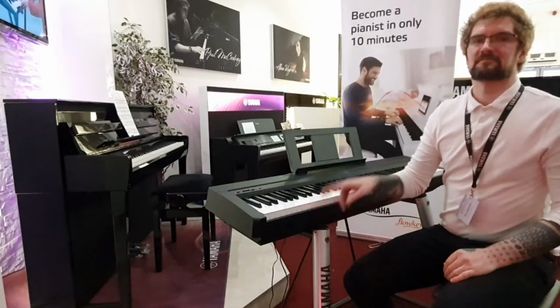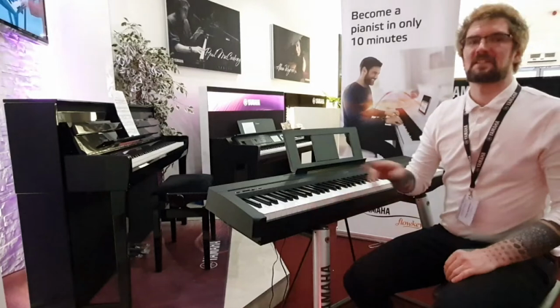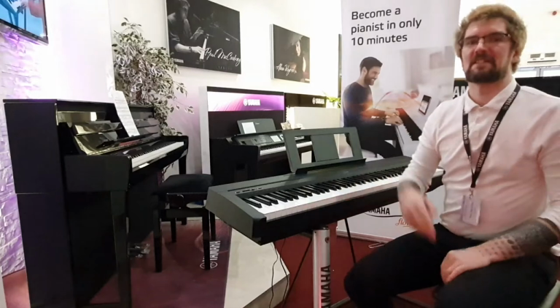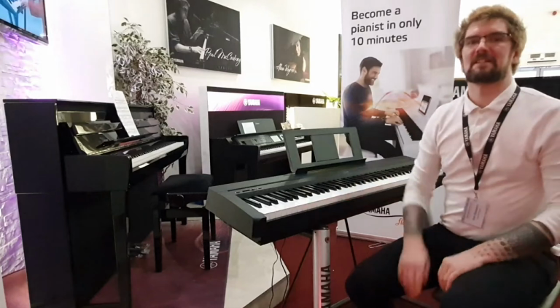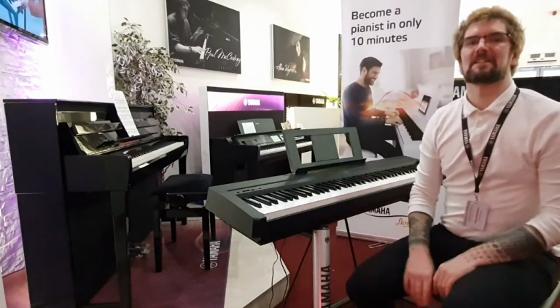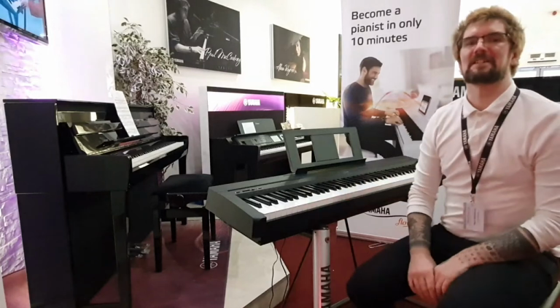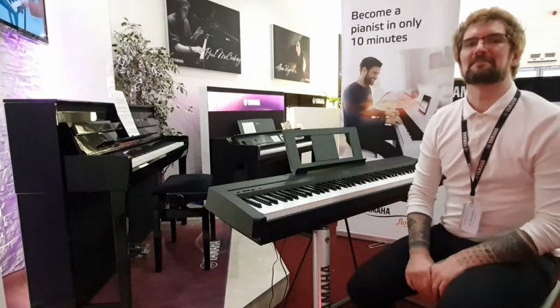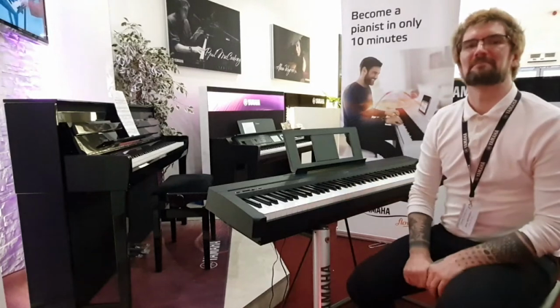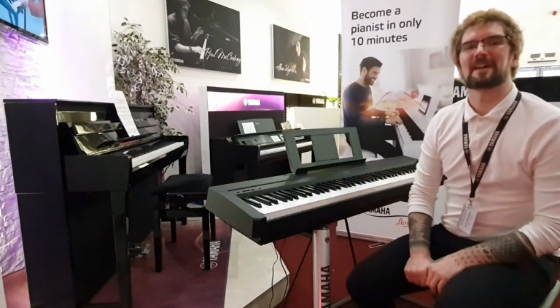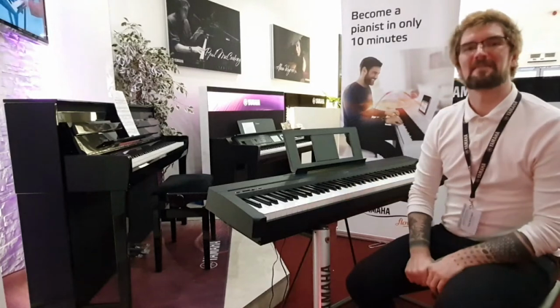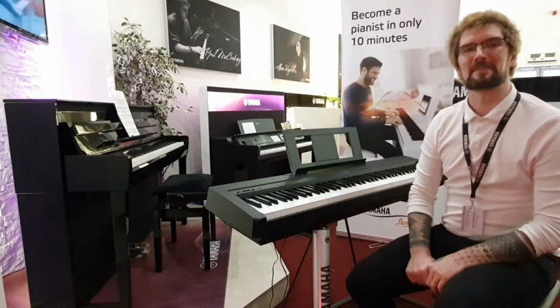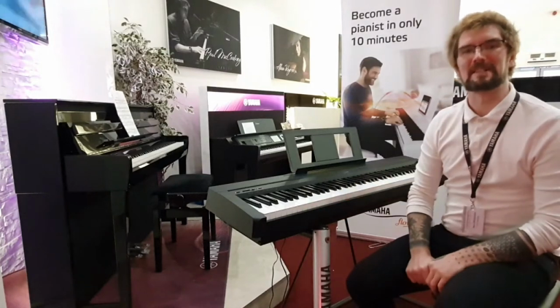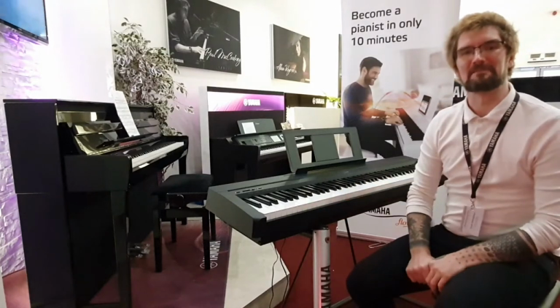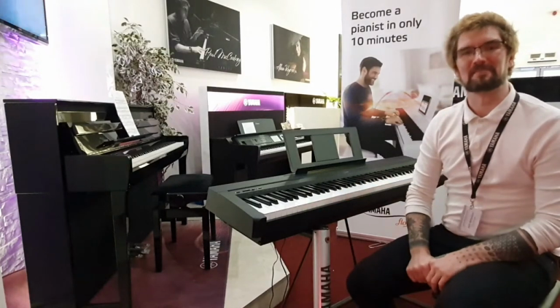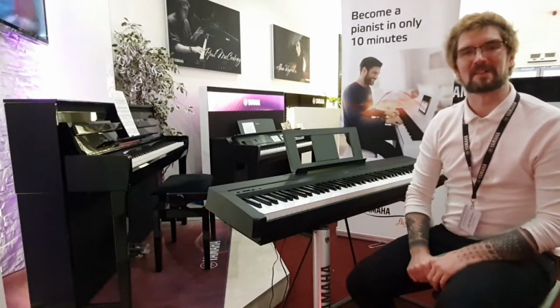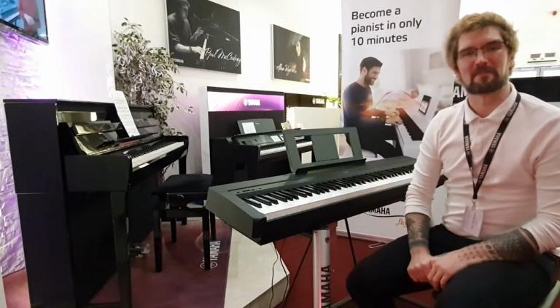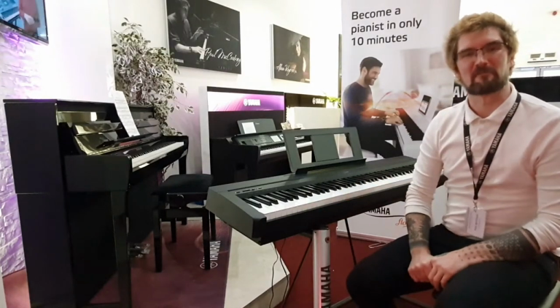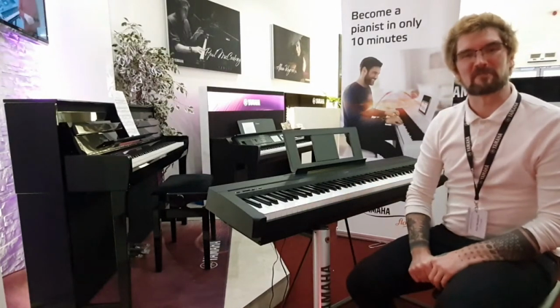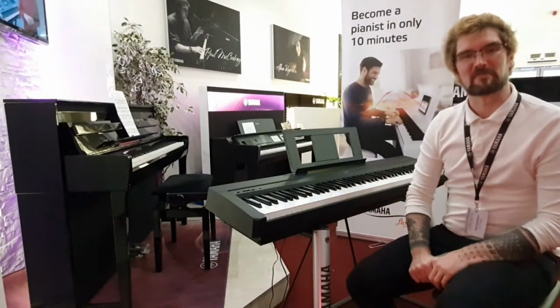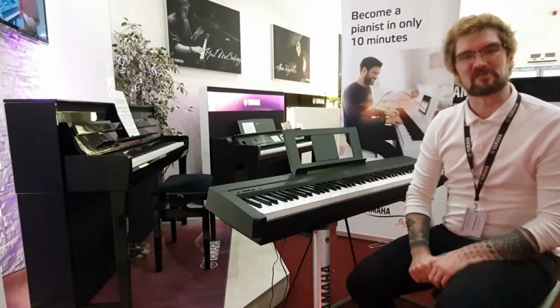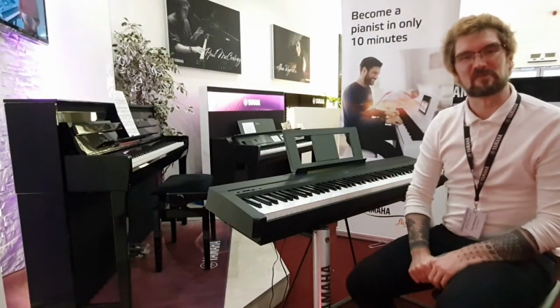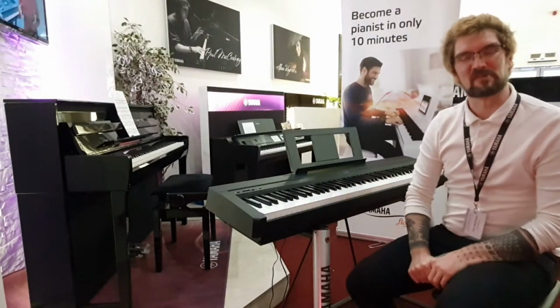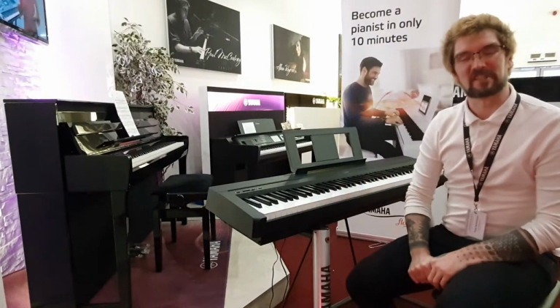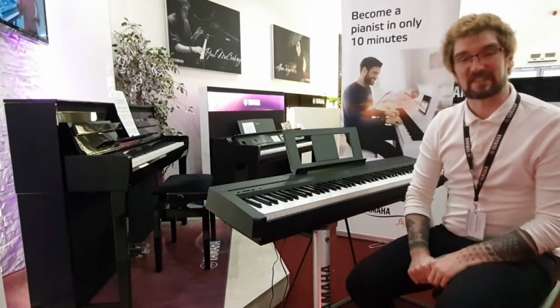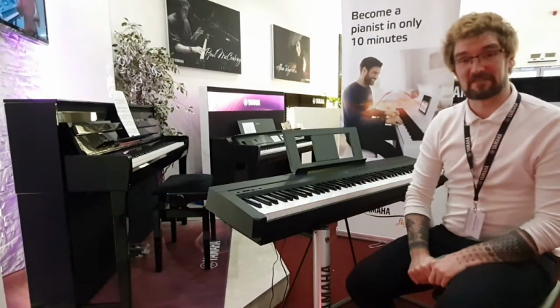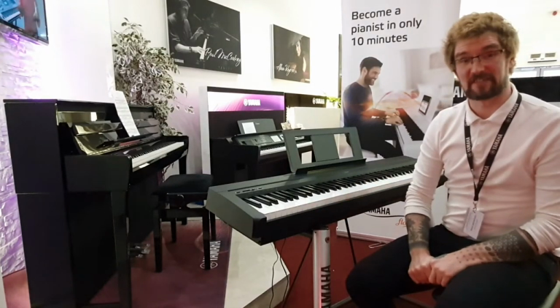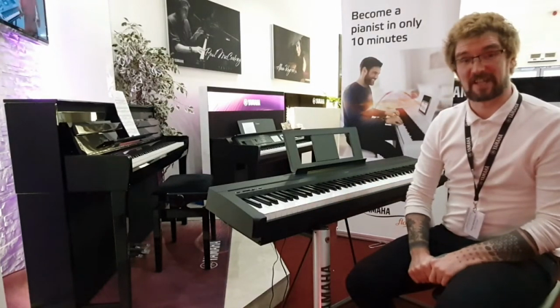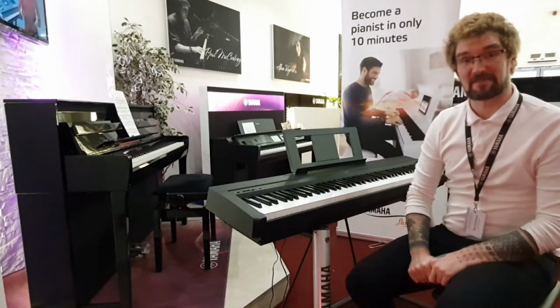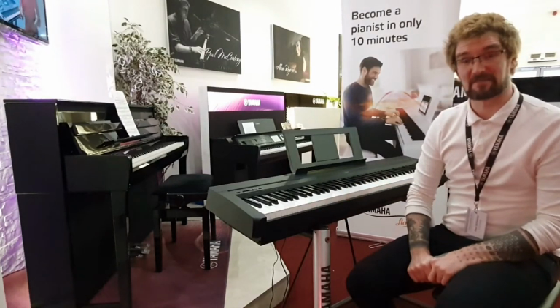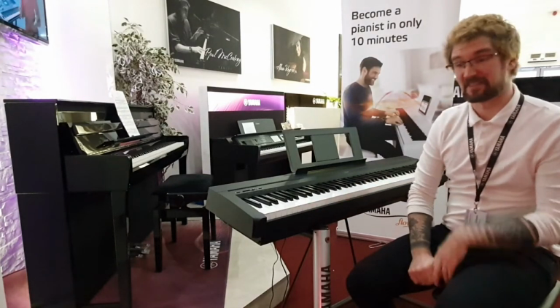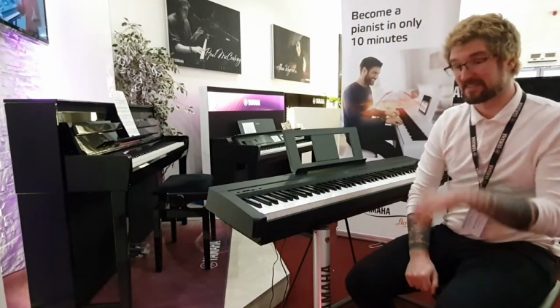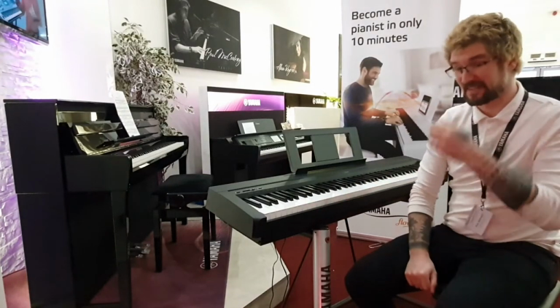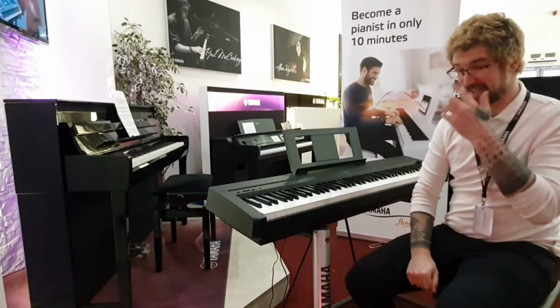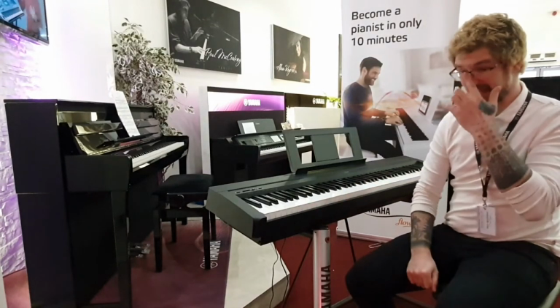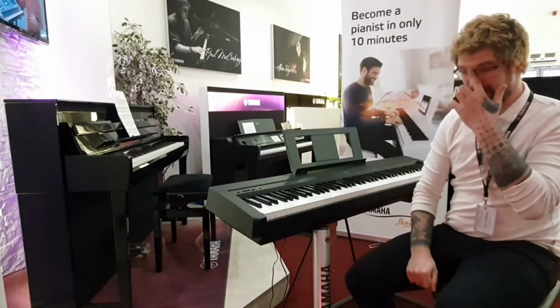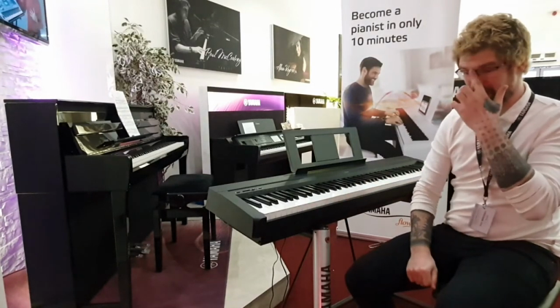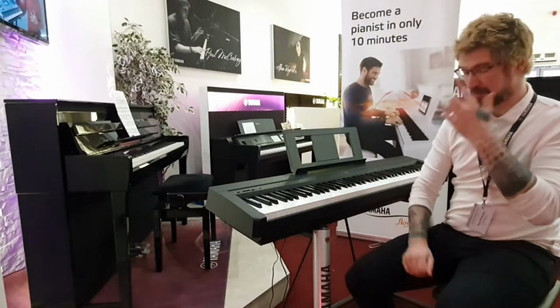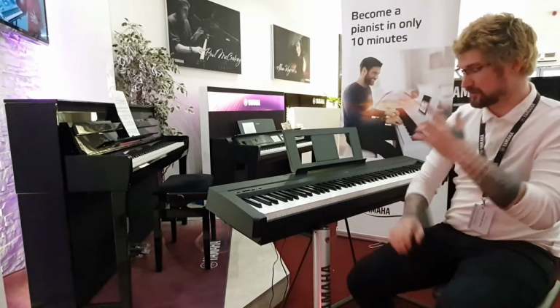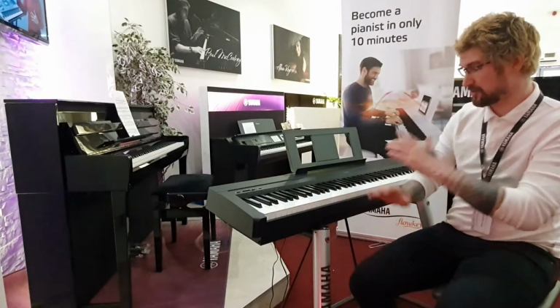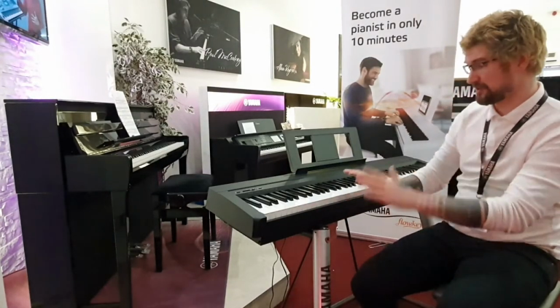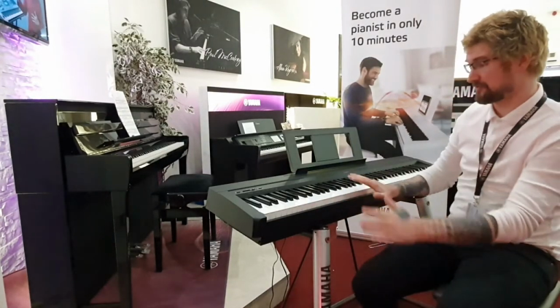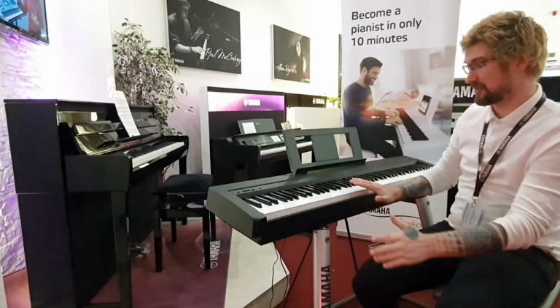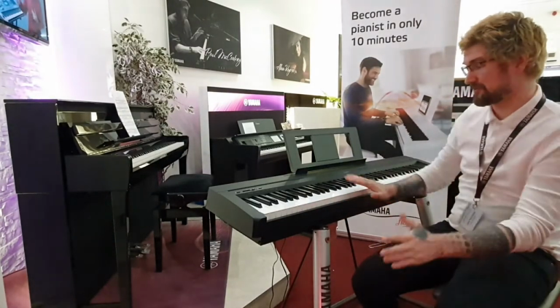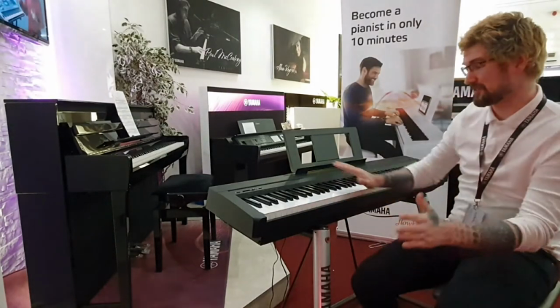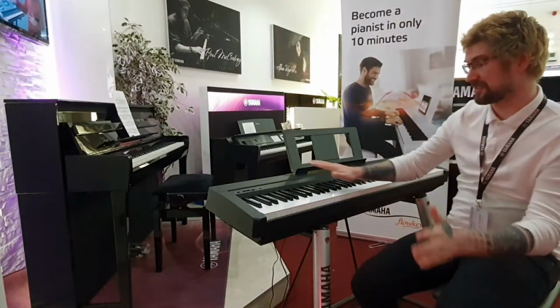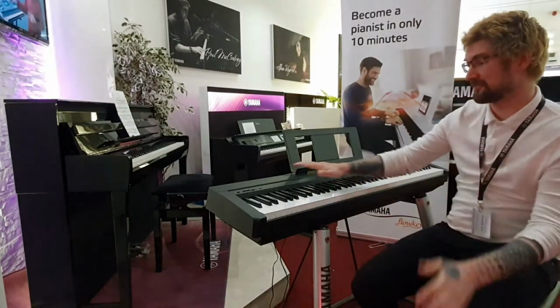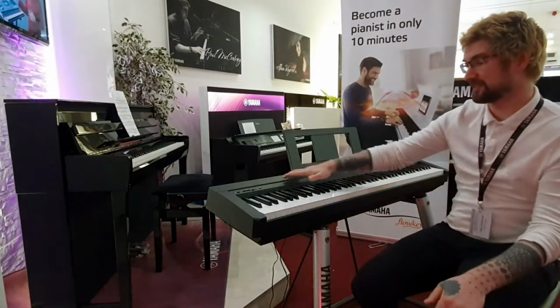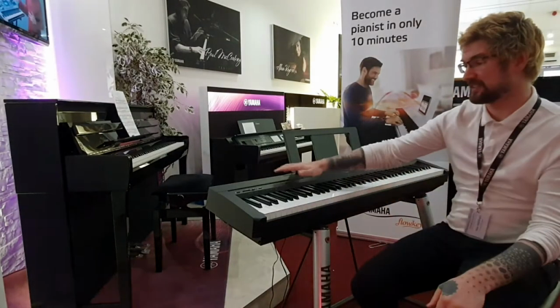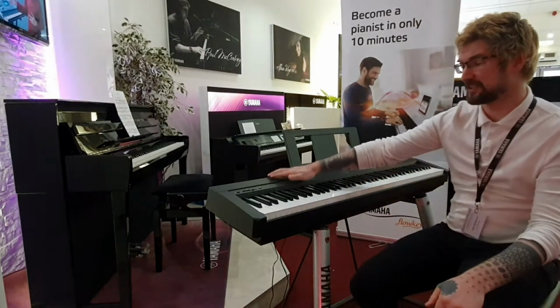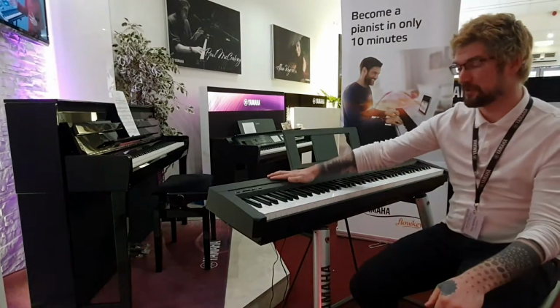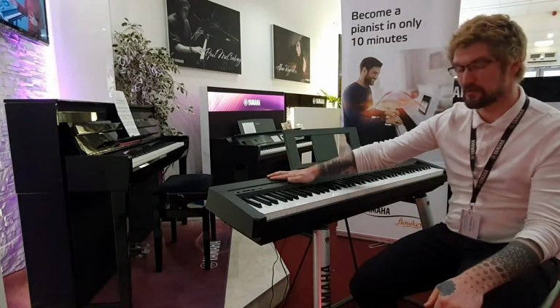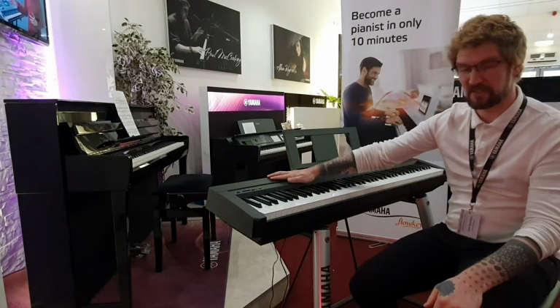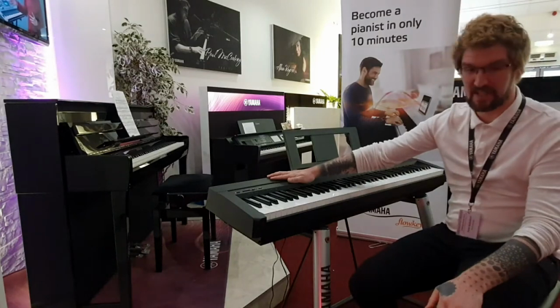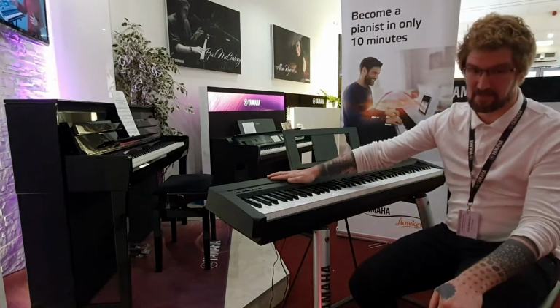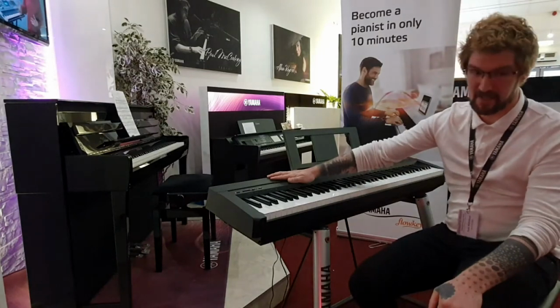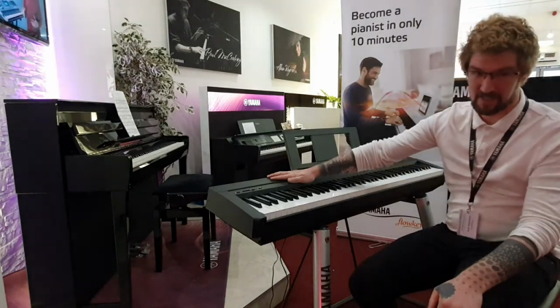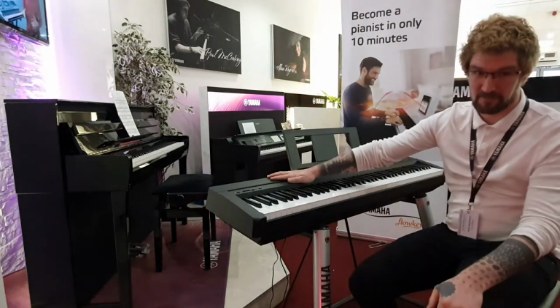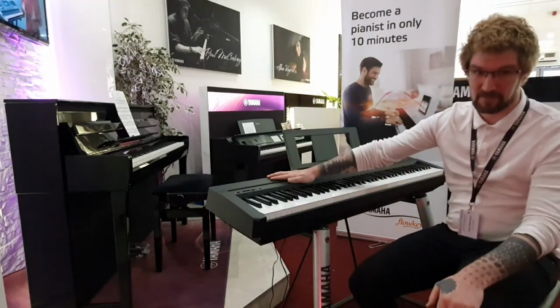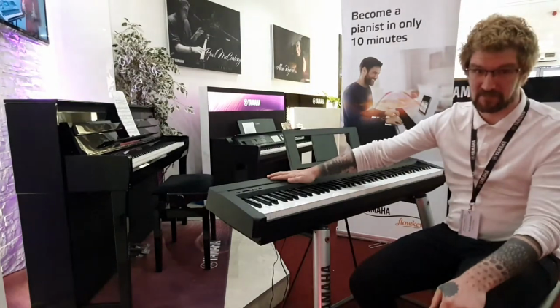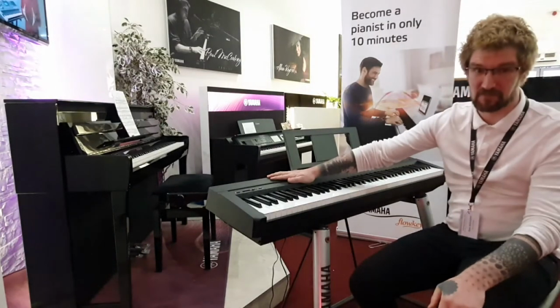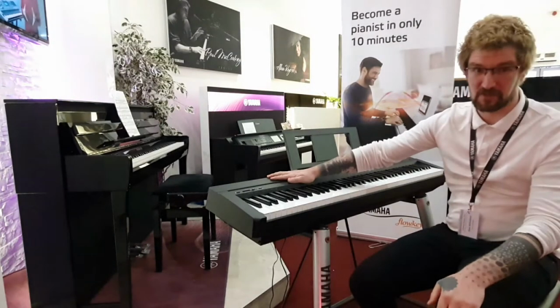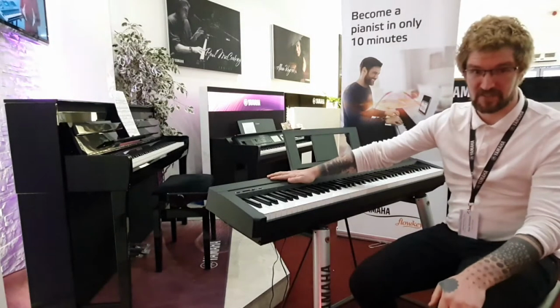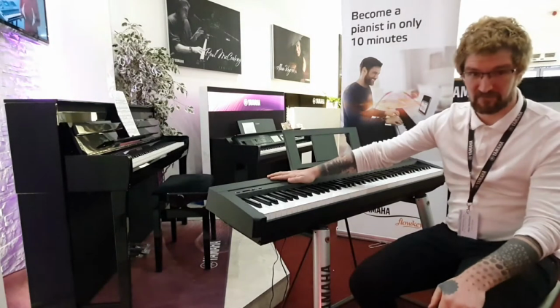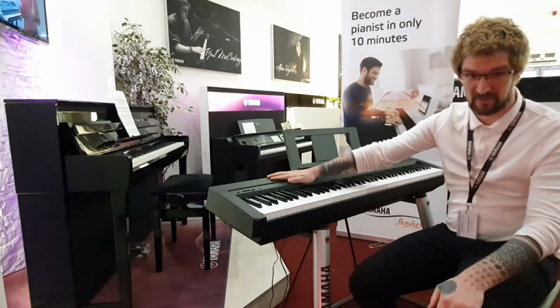Hi, I'm Pete and I'm at Rumors Music here in Edinburgh. Today I just want to show you around this lovely used Yamaha P45.